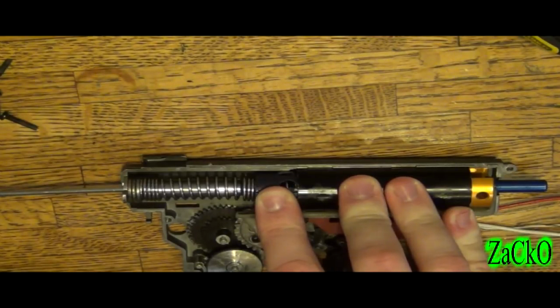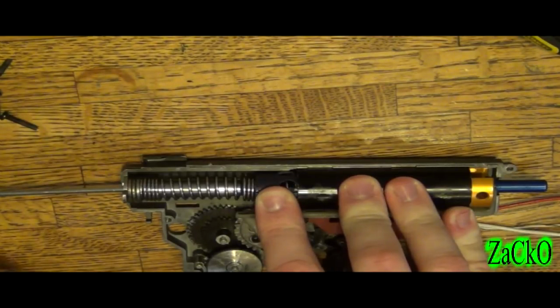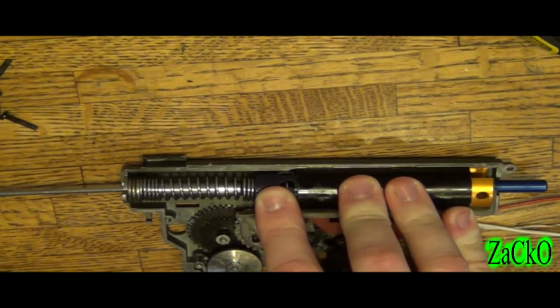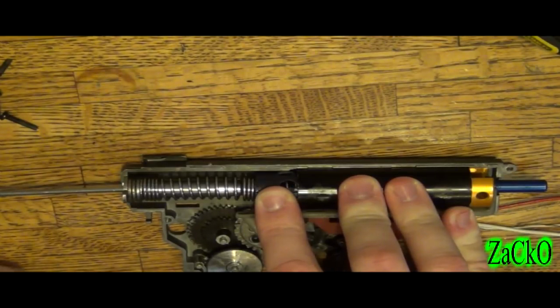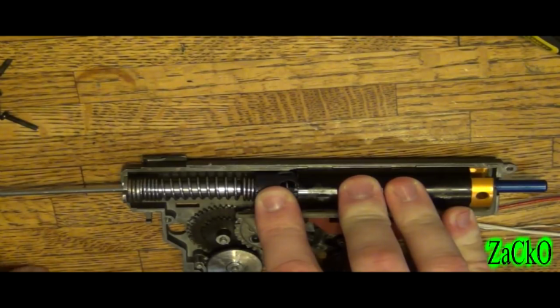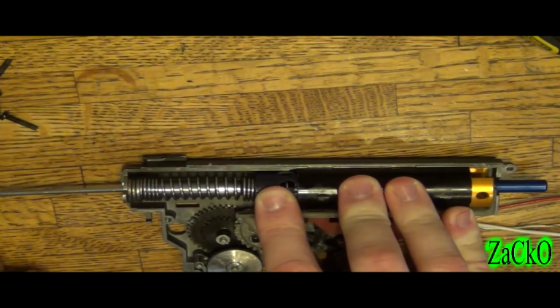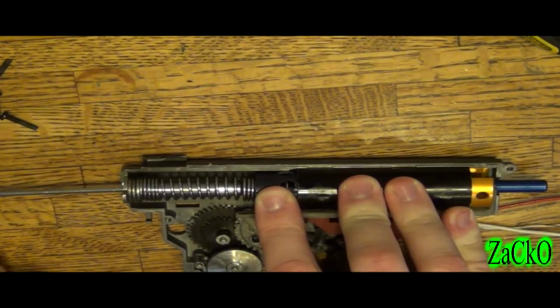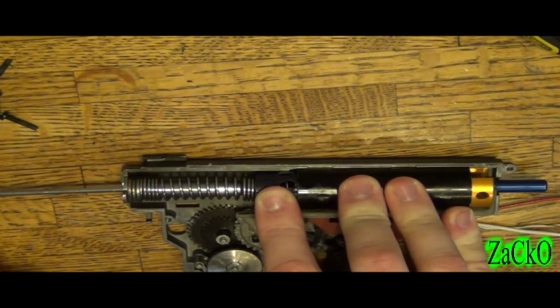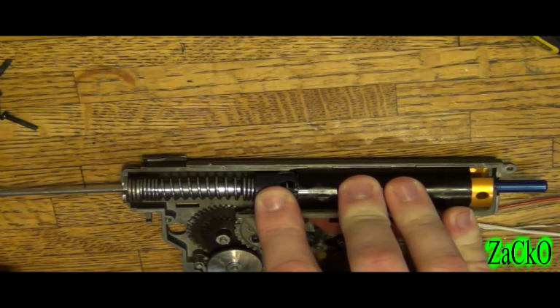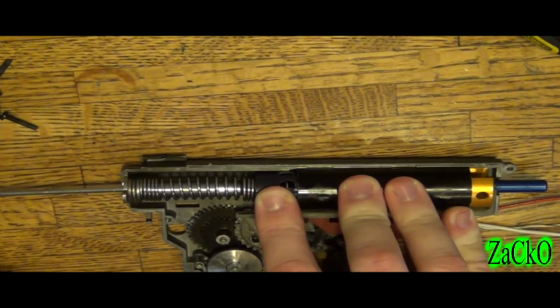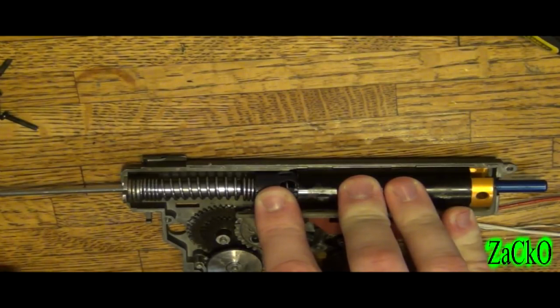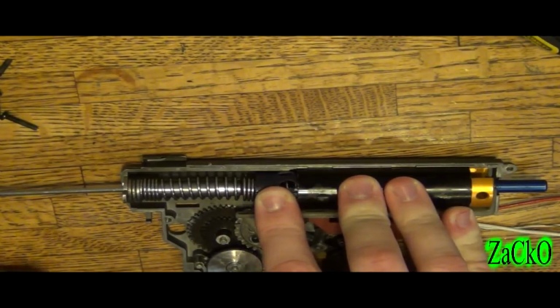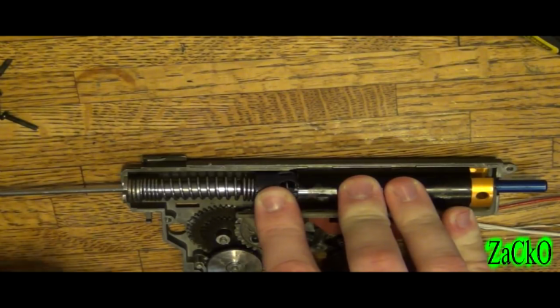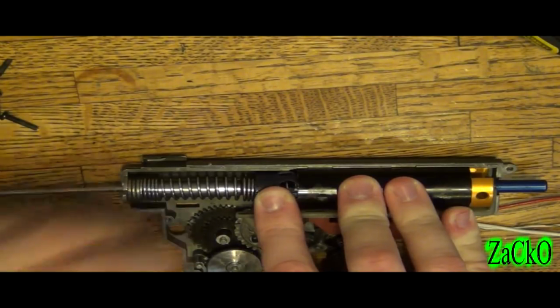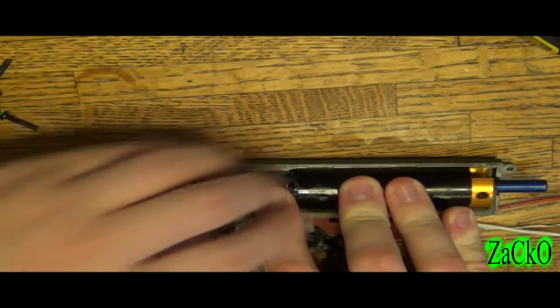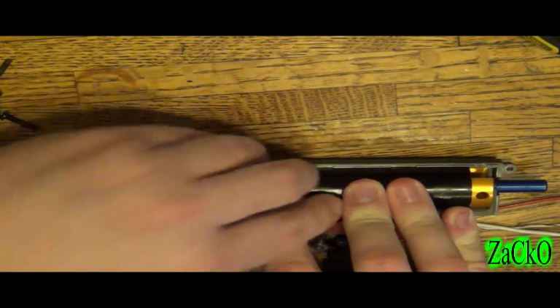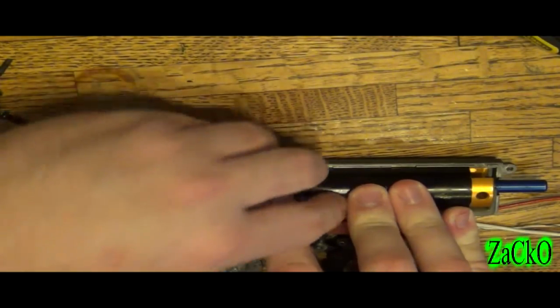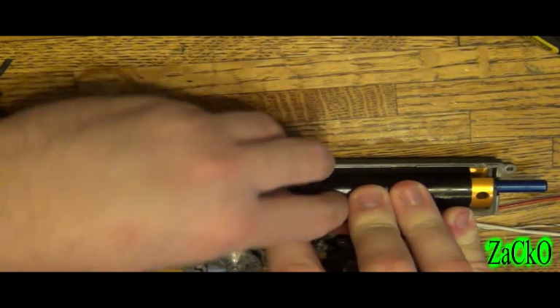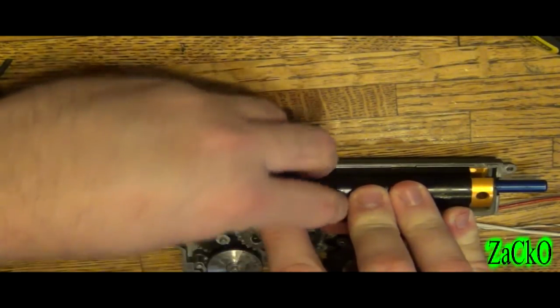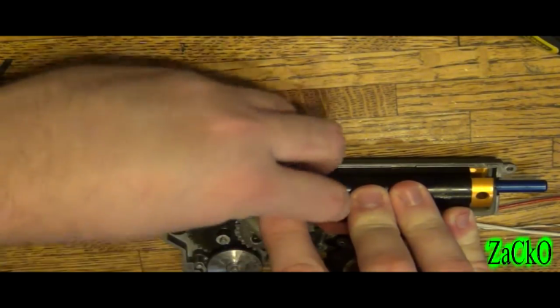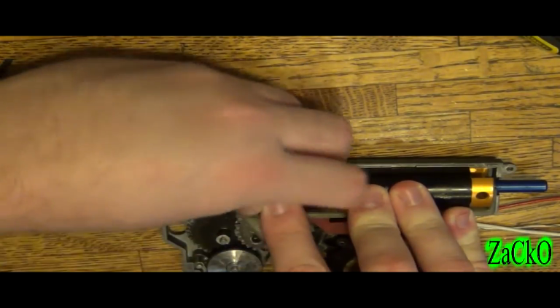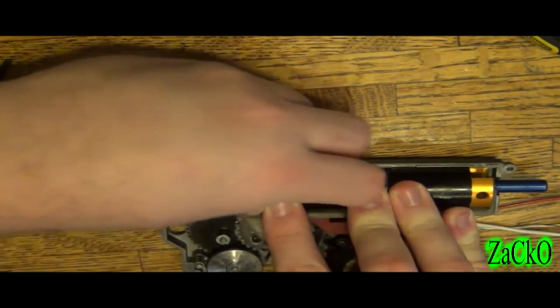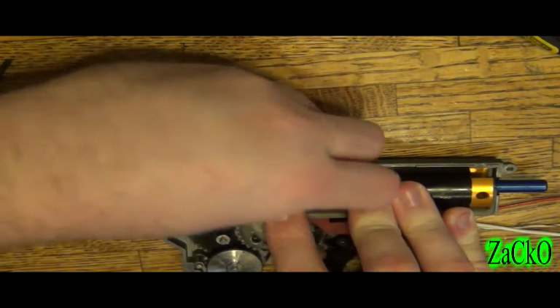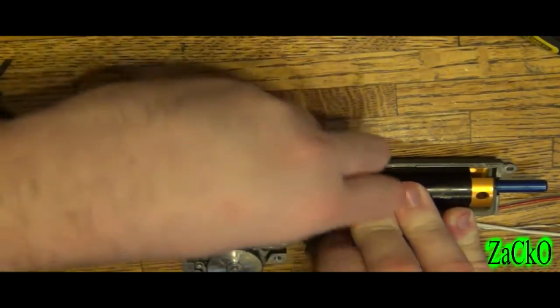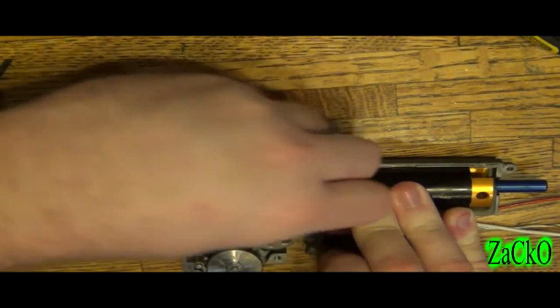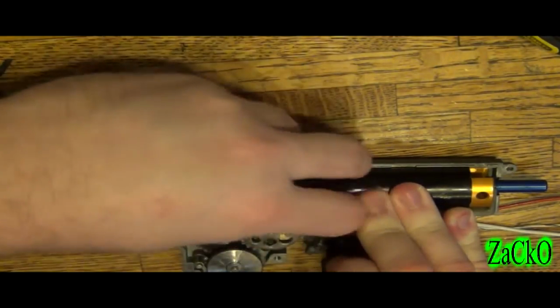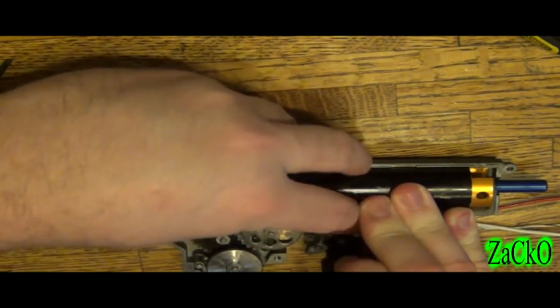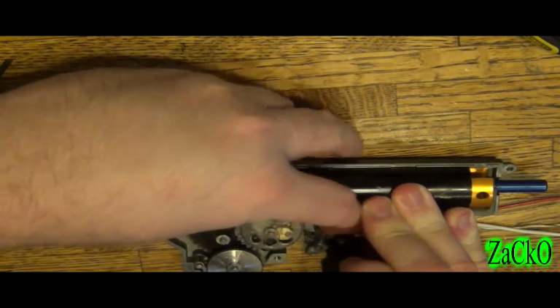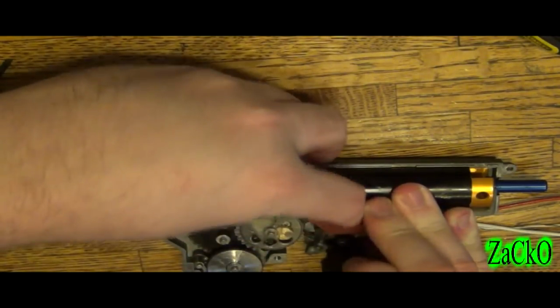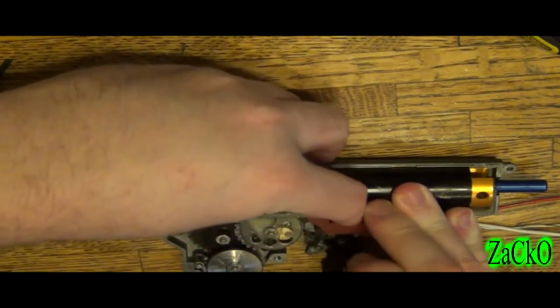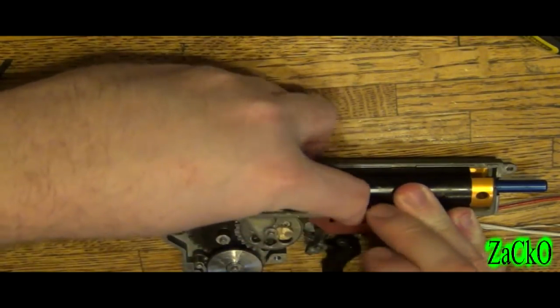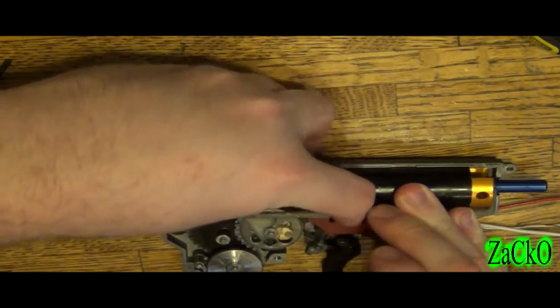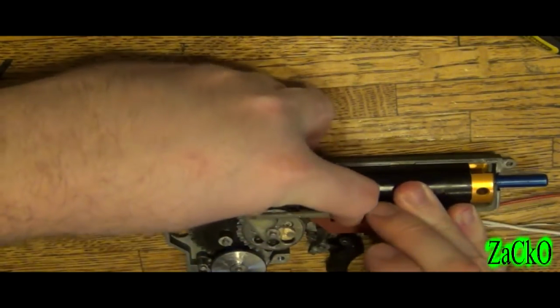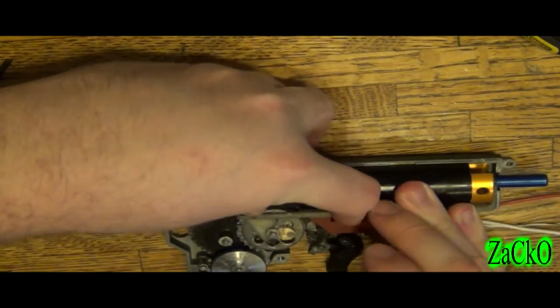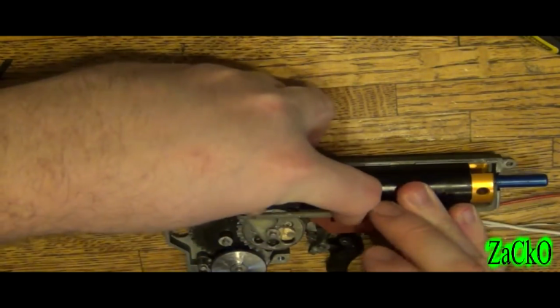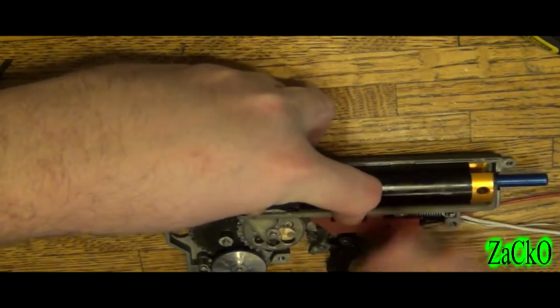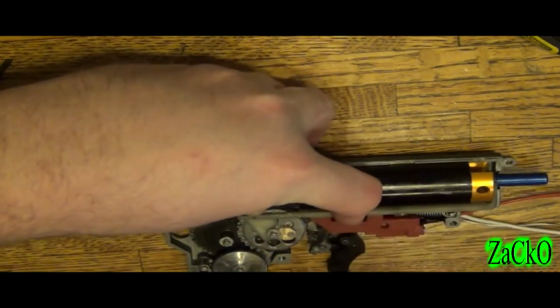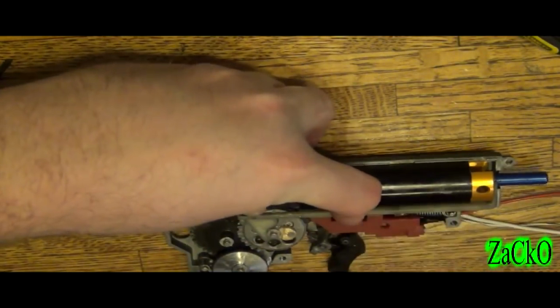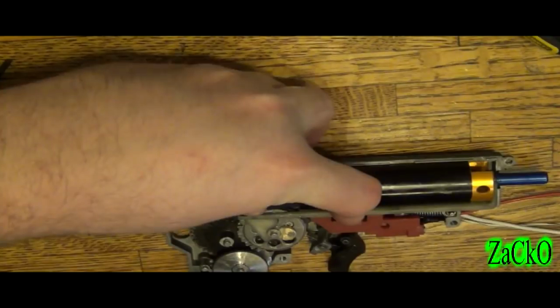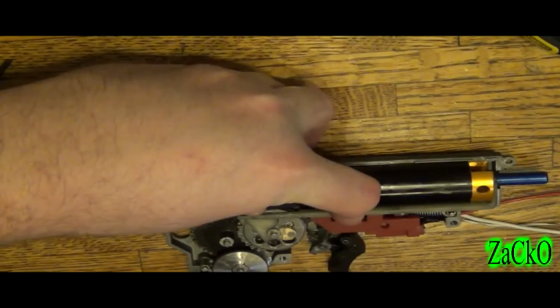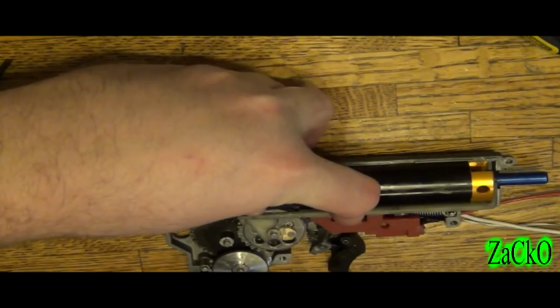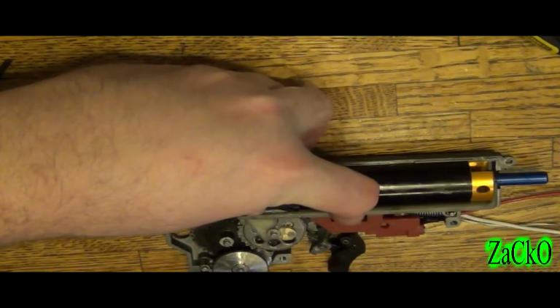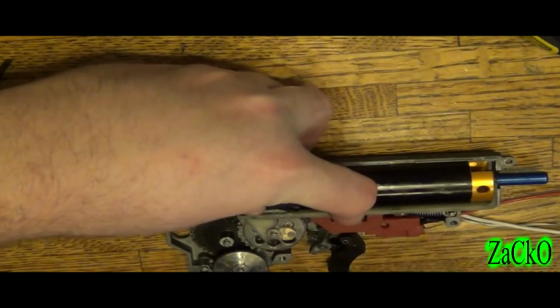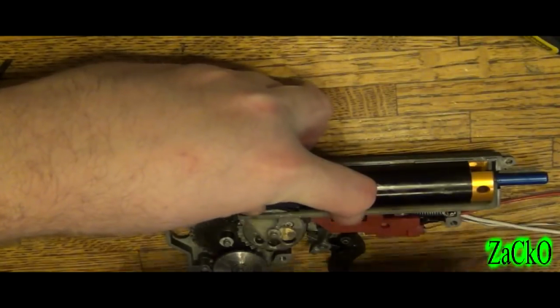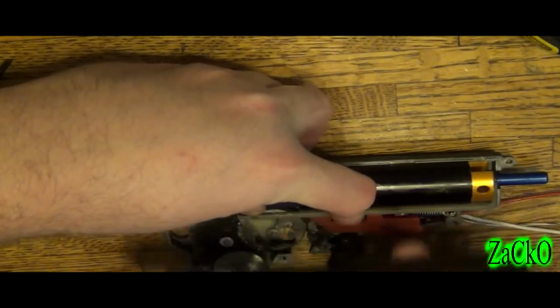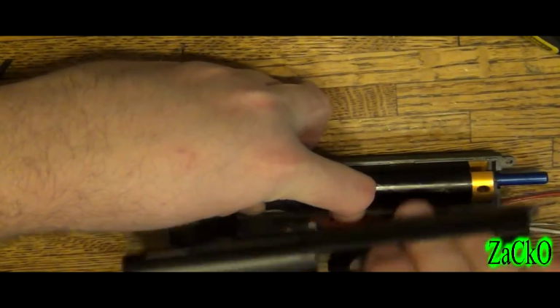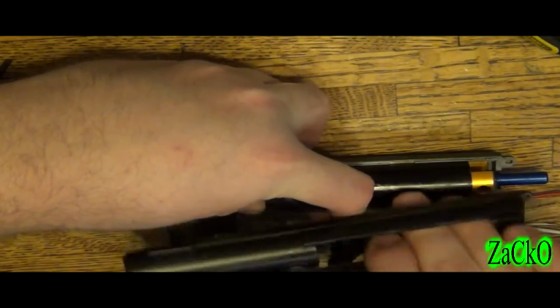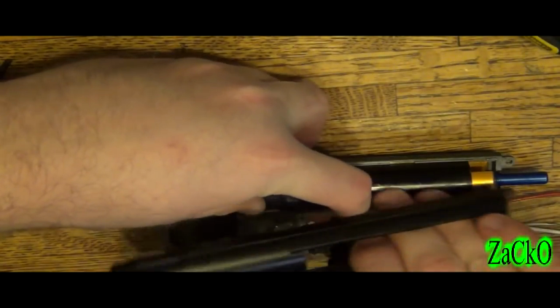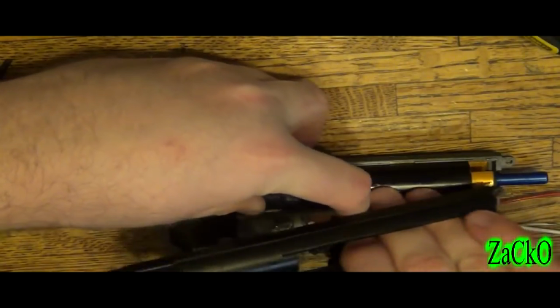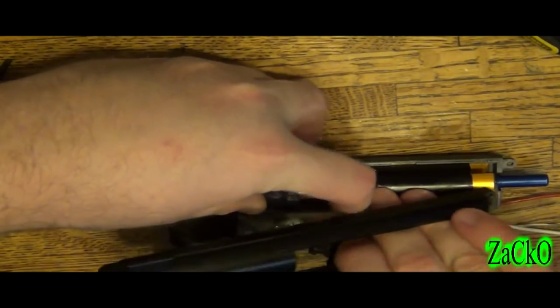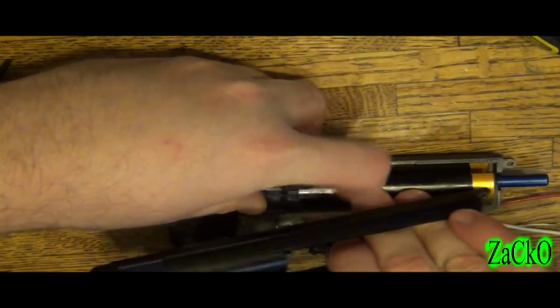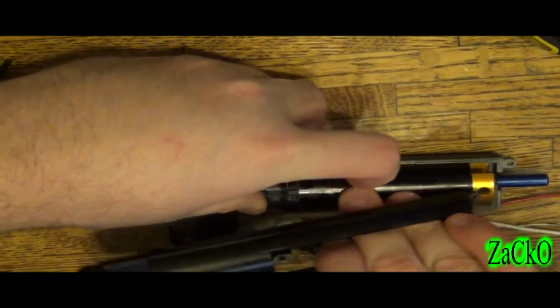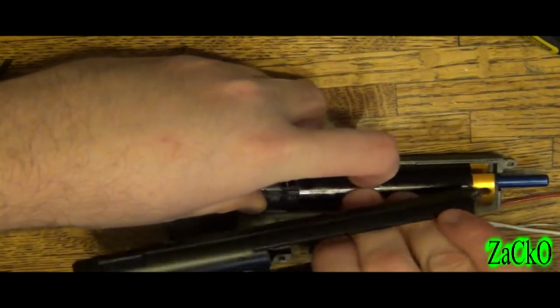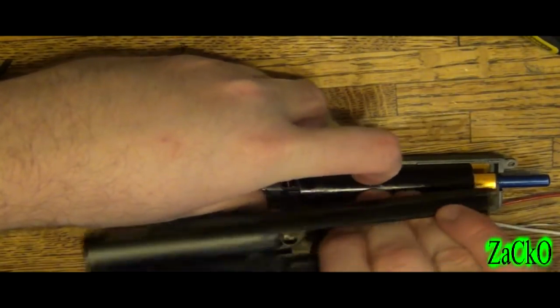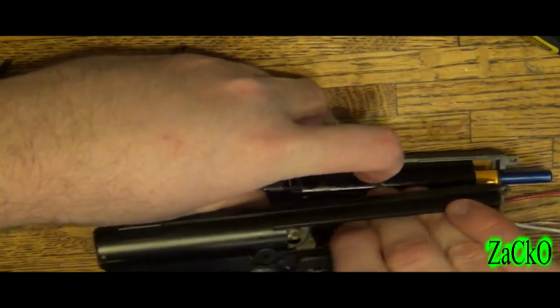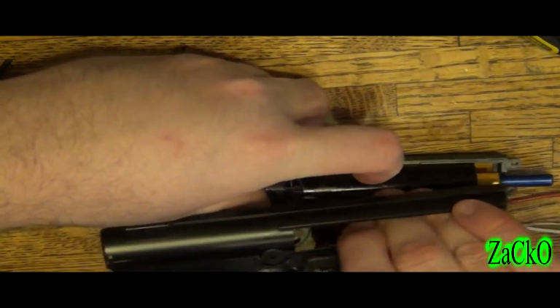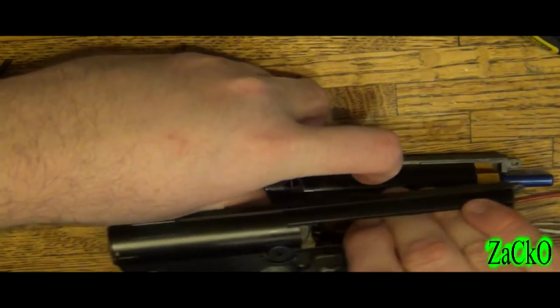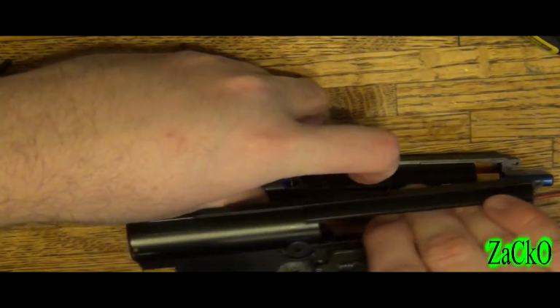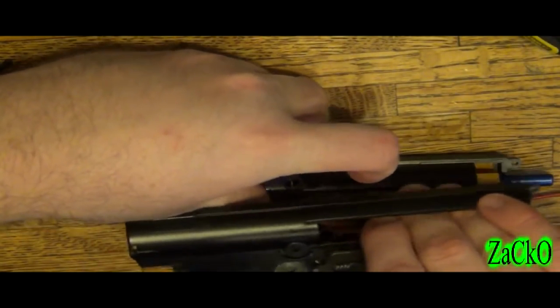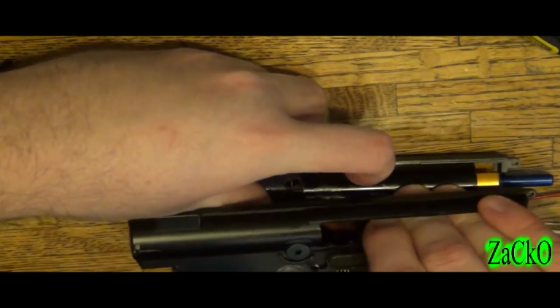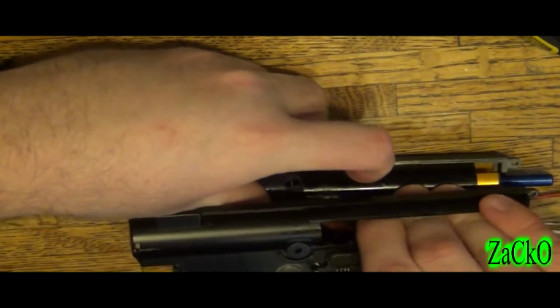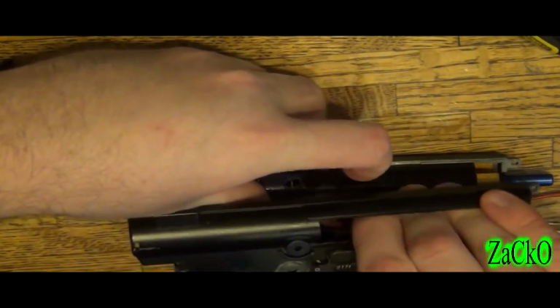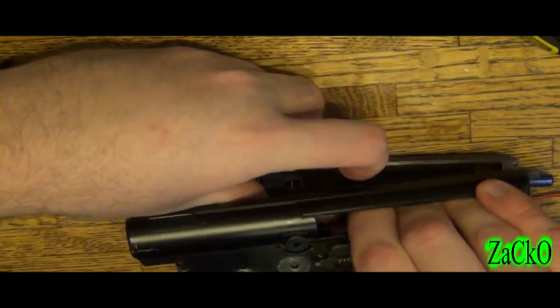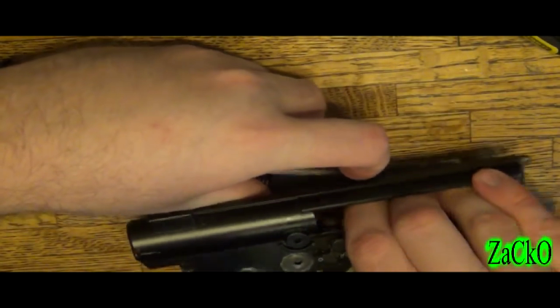I'm going to go ahead and close this. You can switch hands here, and then switch hands again.